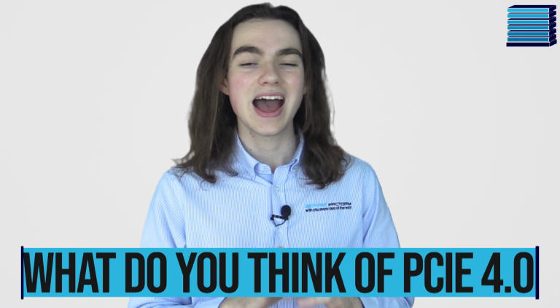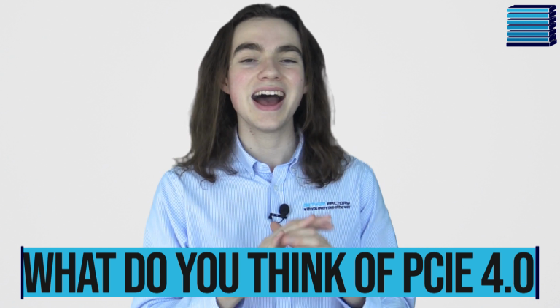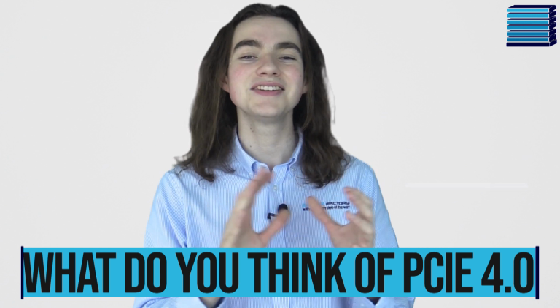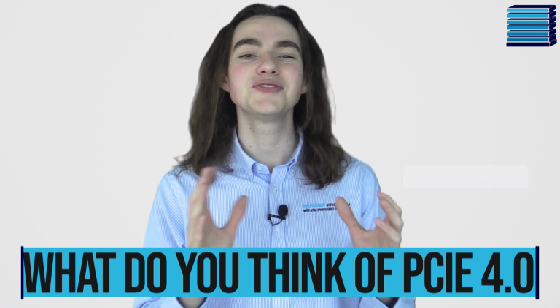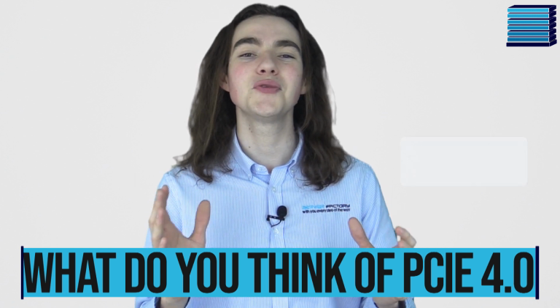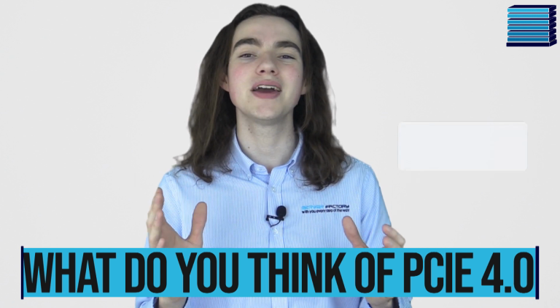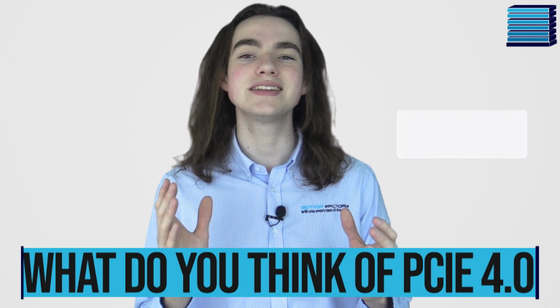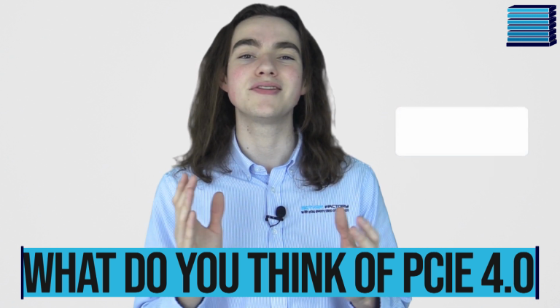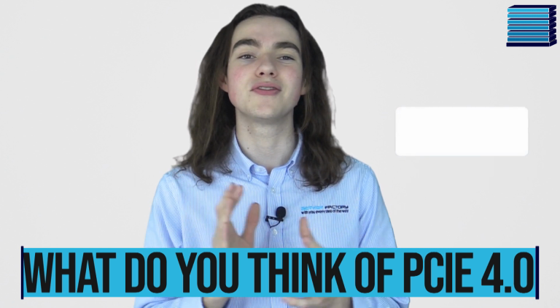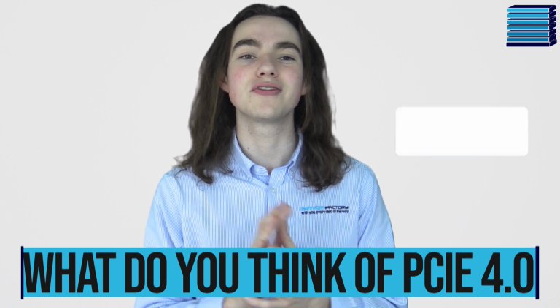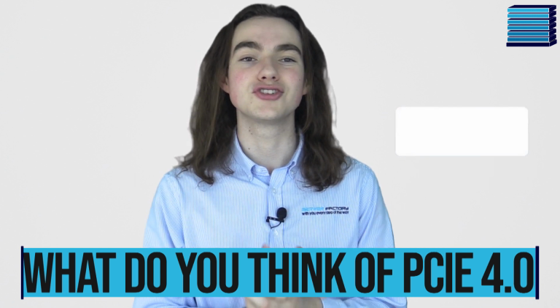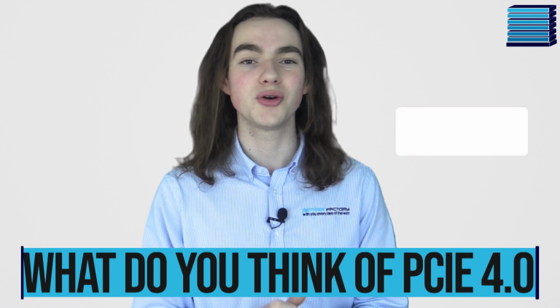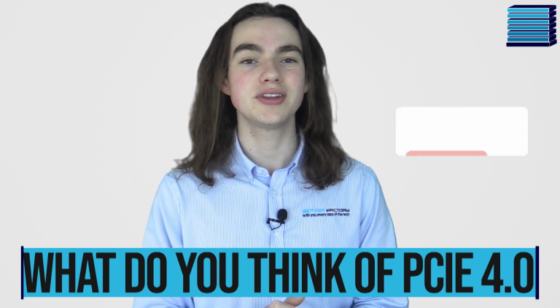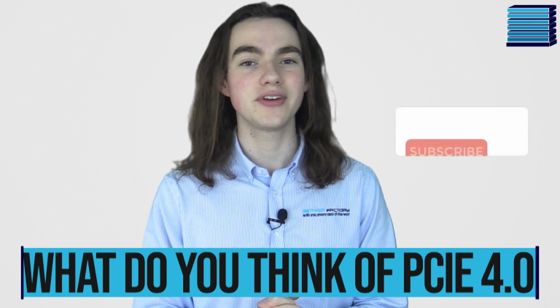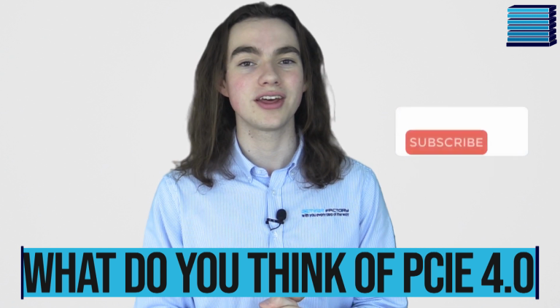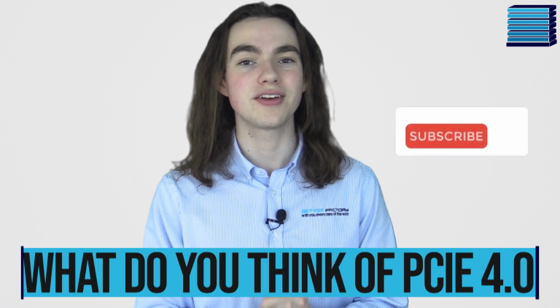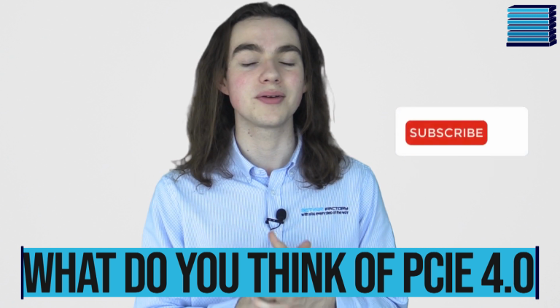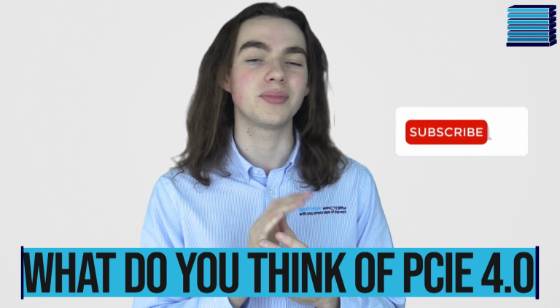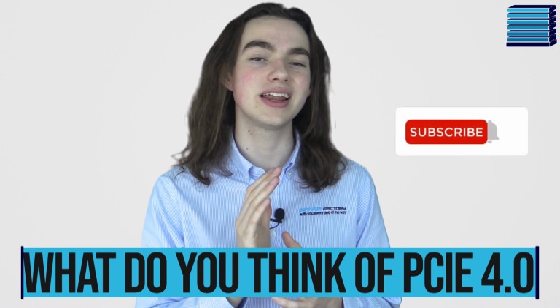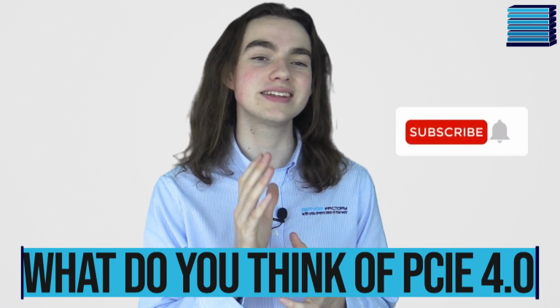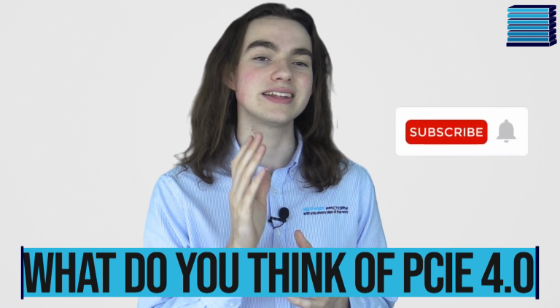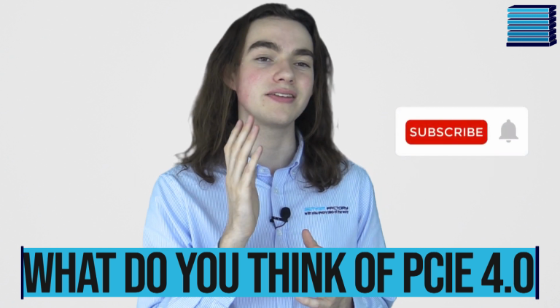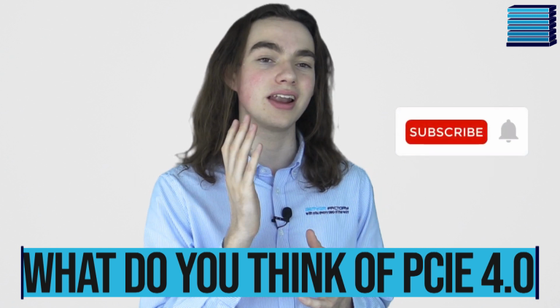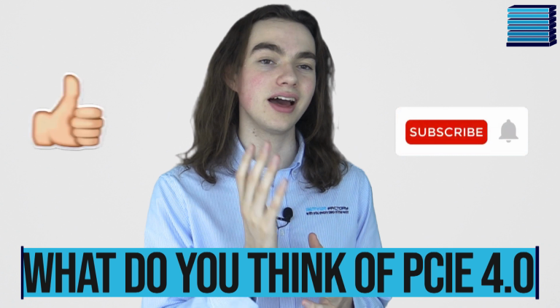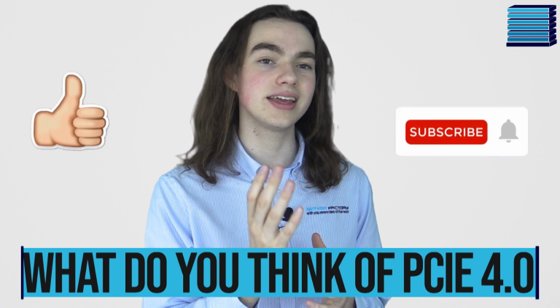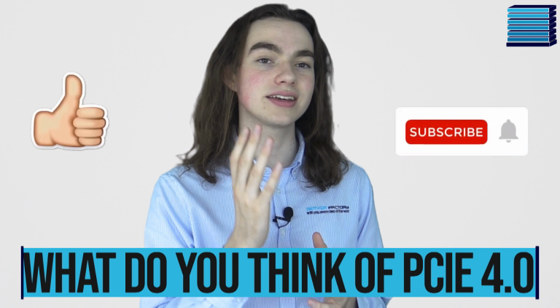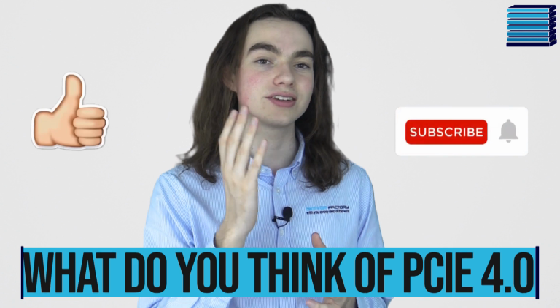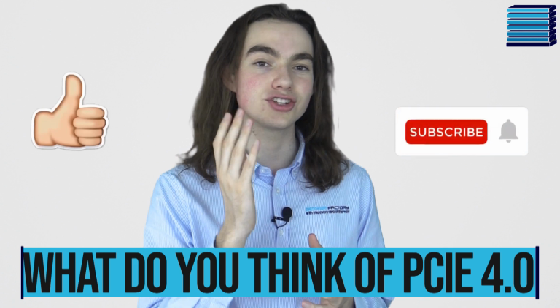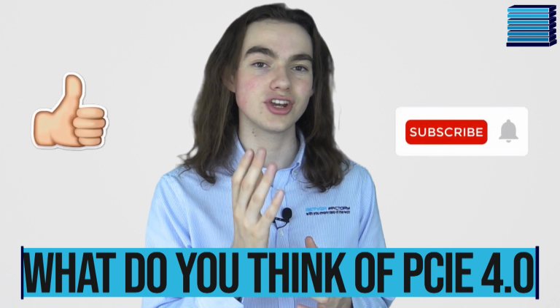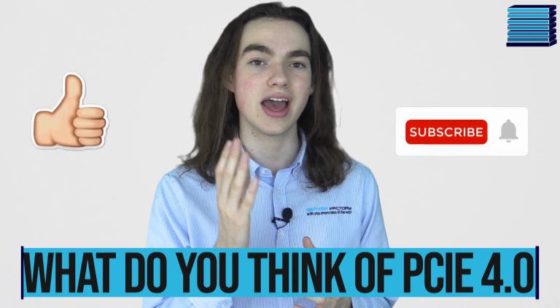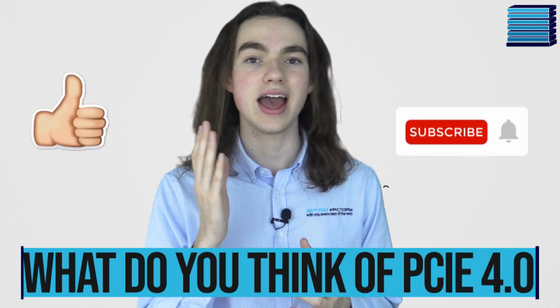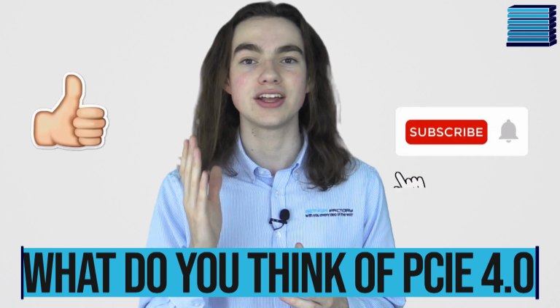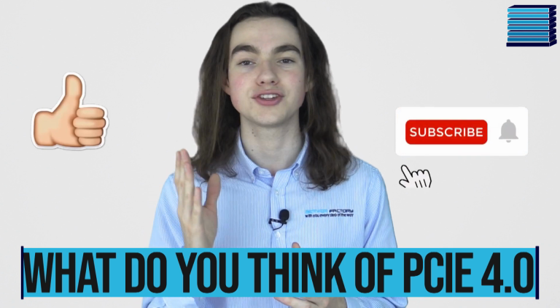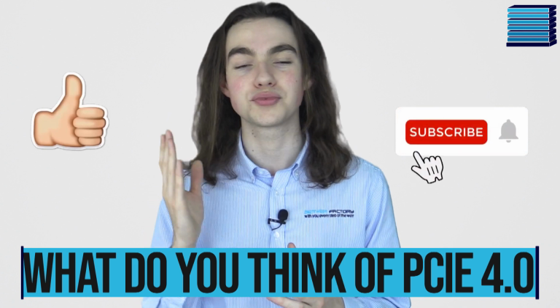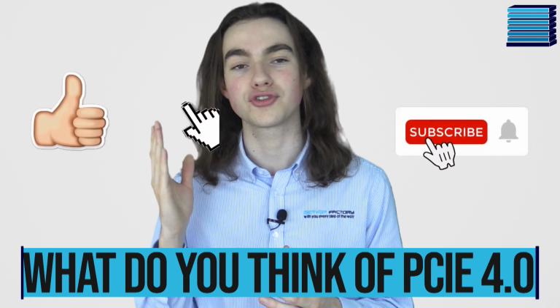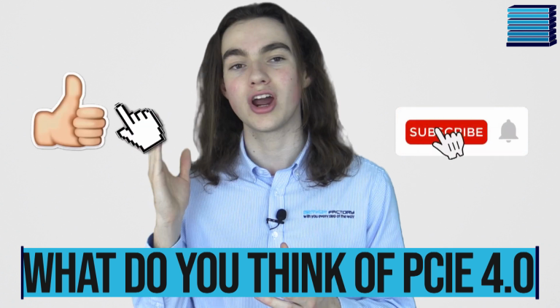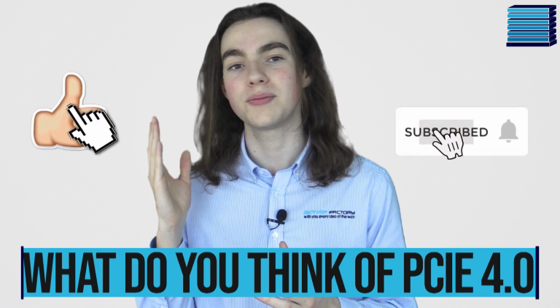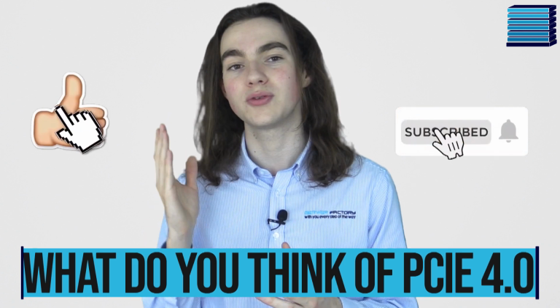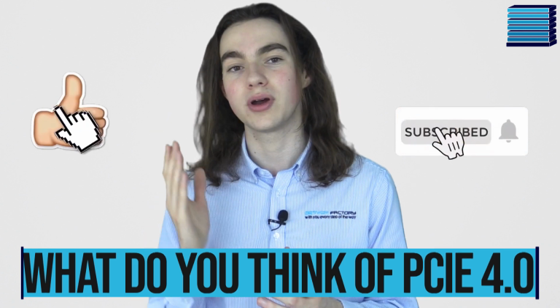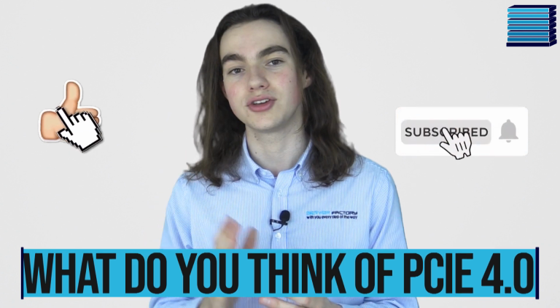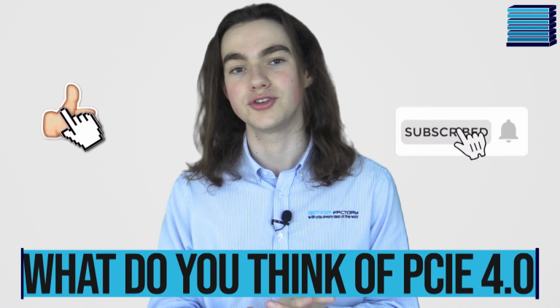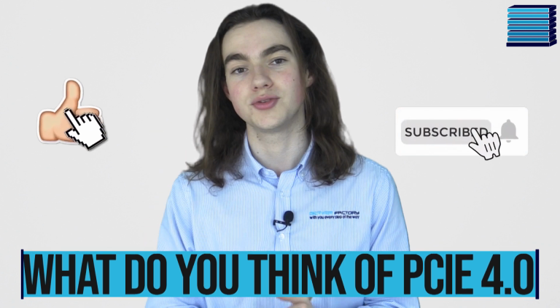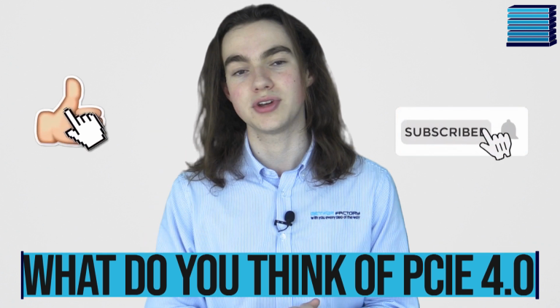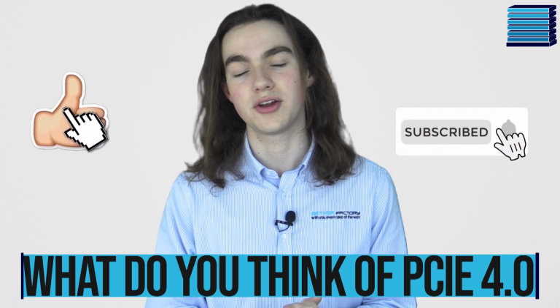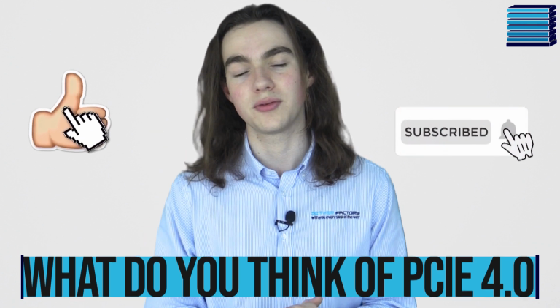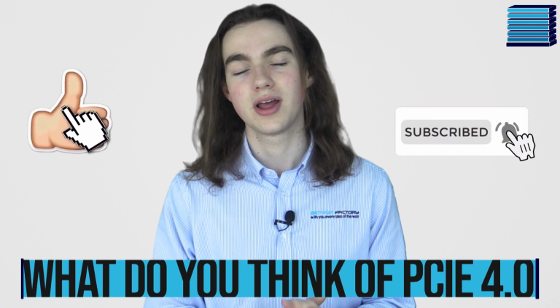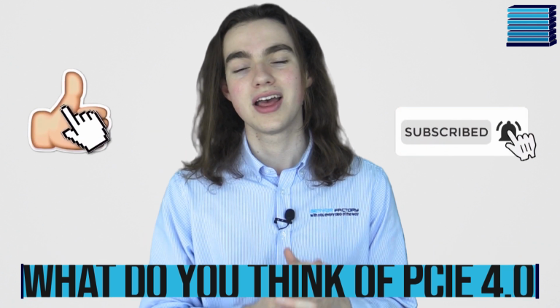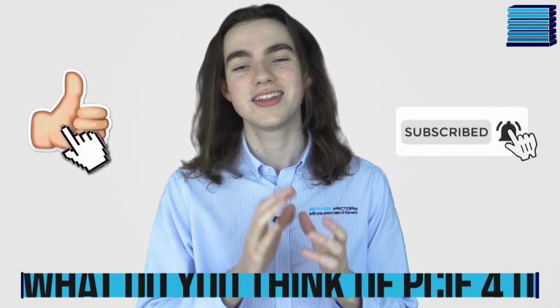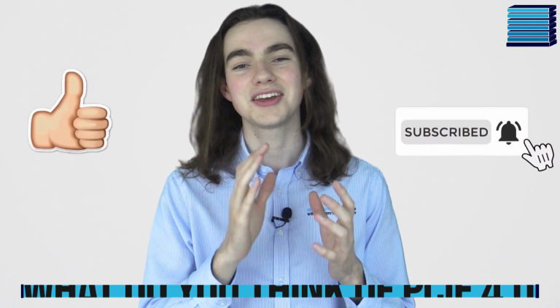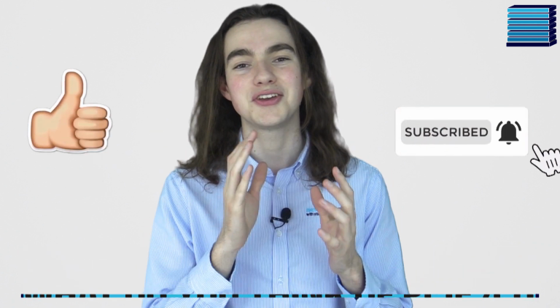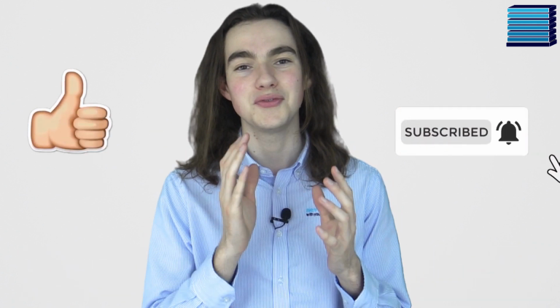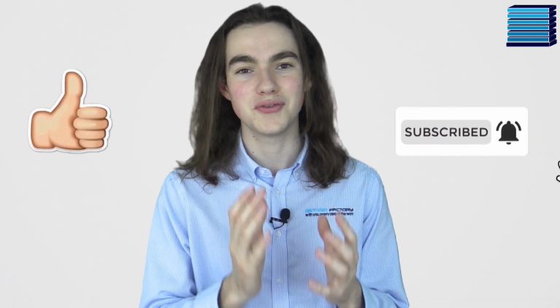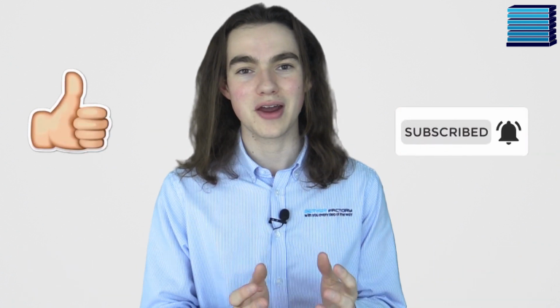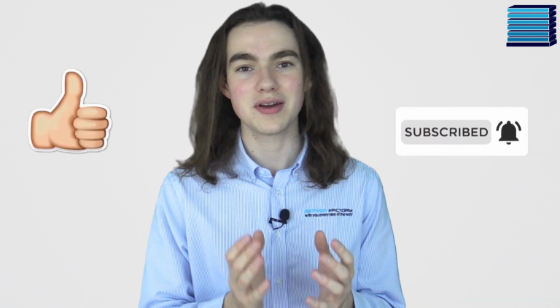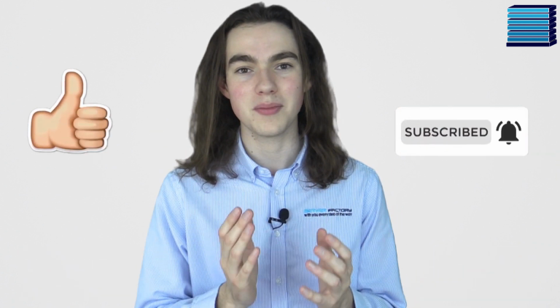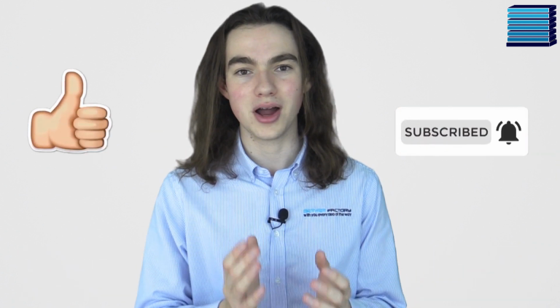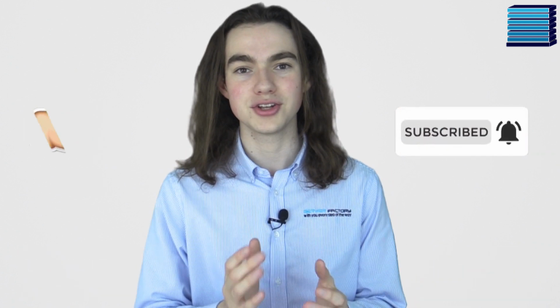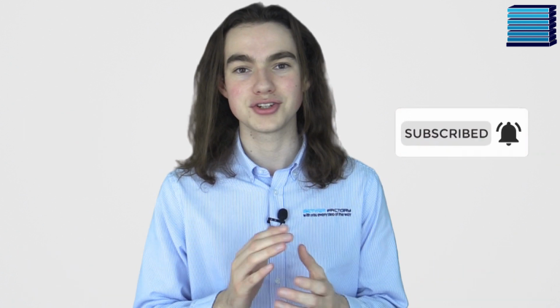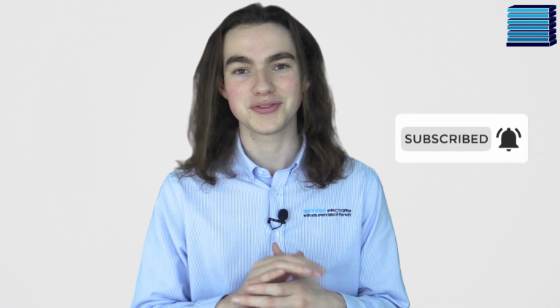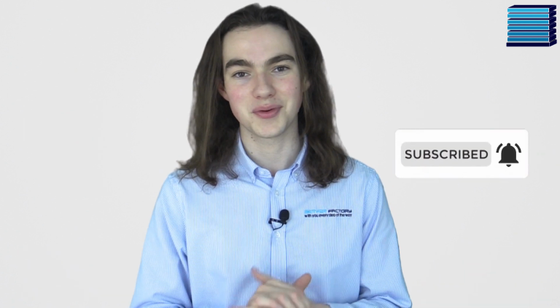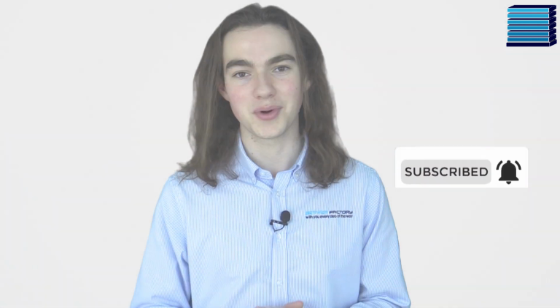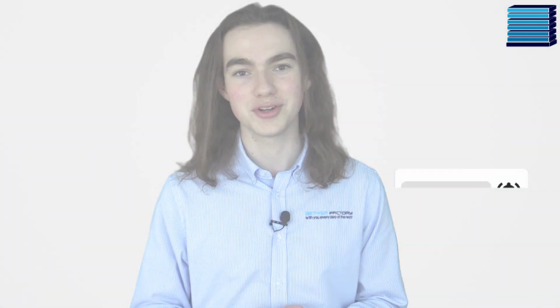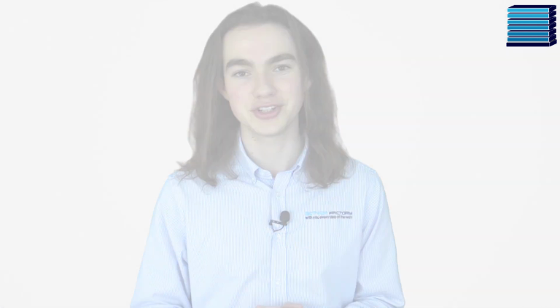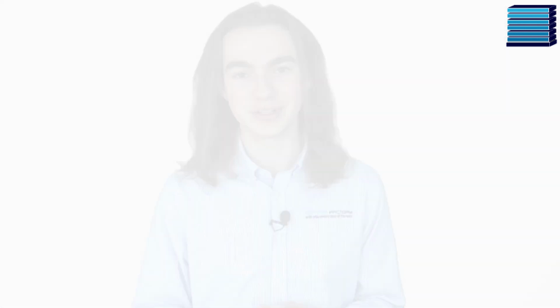As always, if you've enjoyed the video, please leave a like, share, and subscribe to our YouTube channel. Thank you very much for watching.